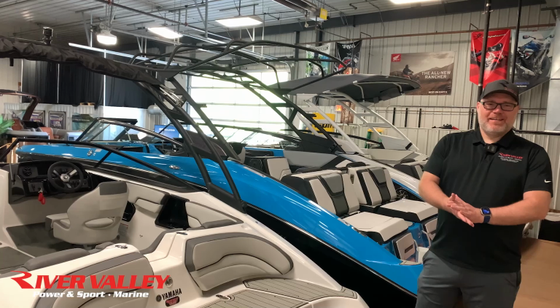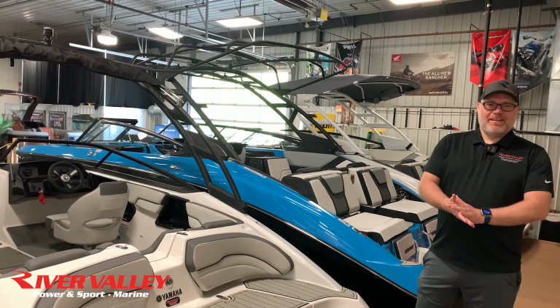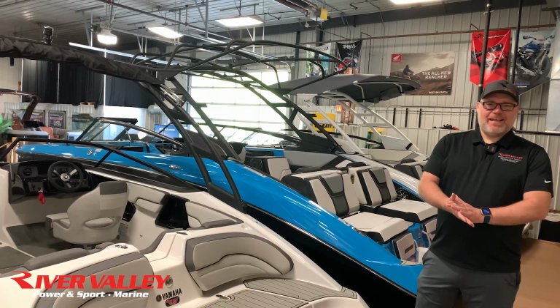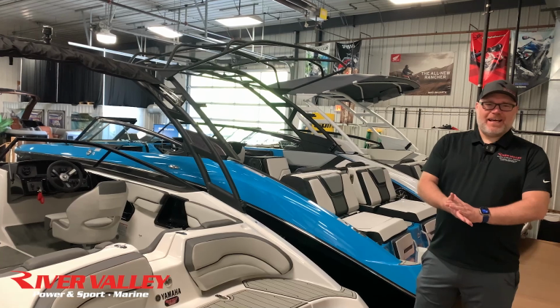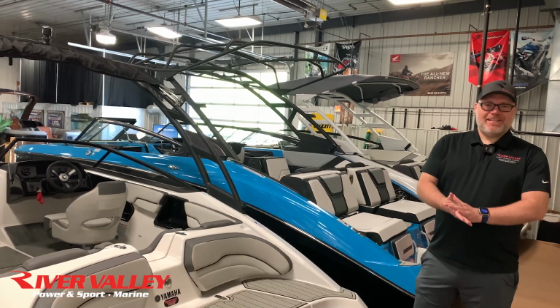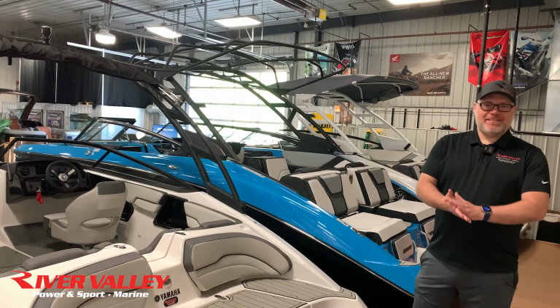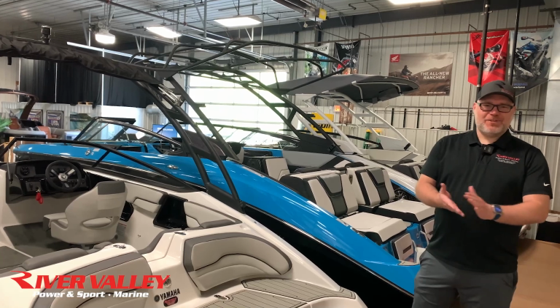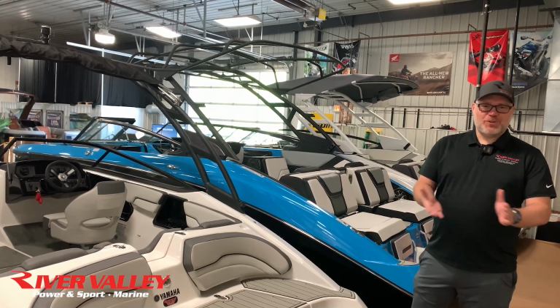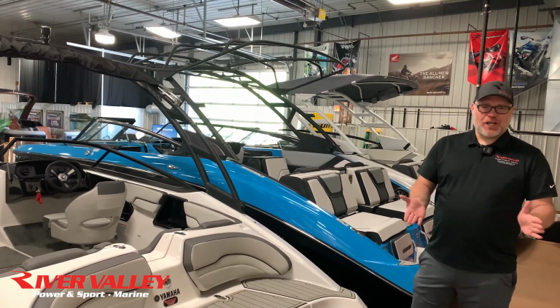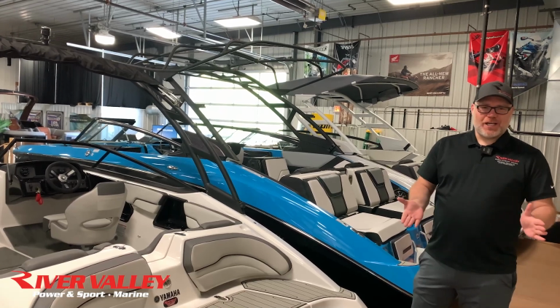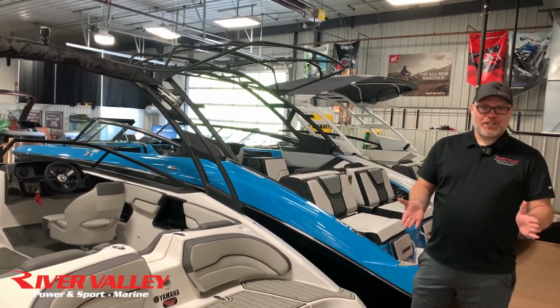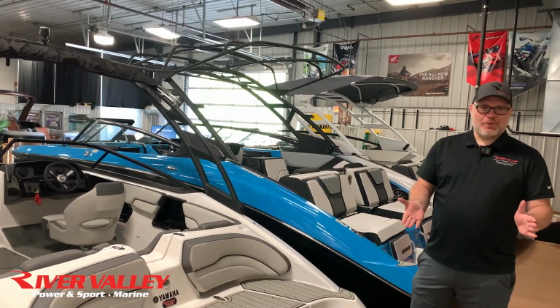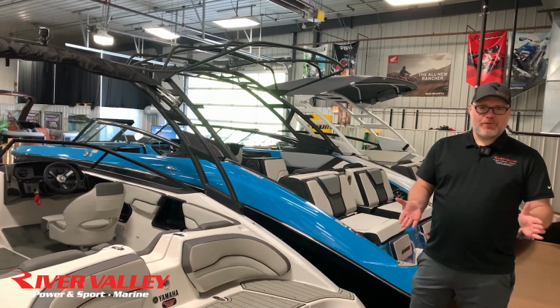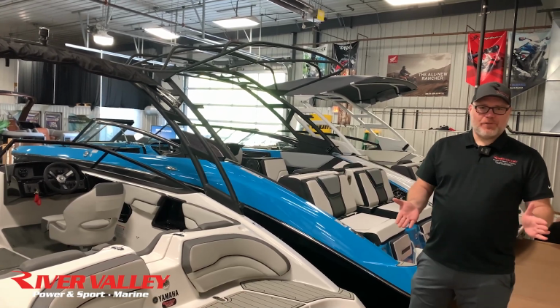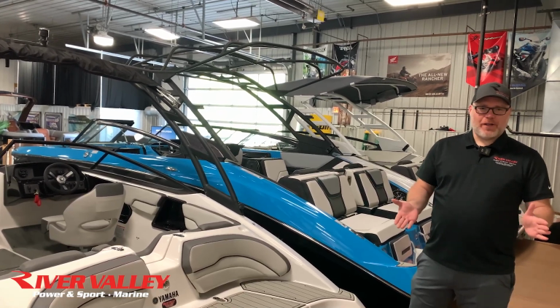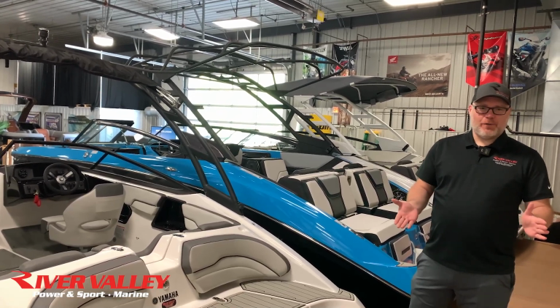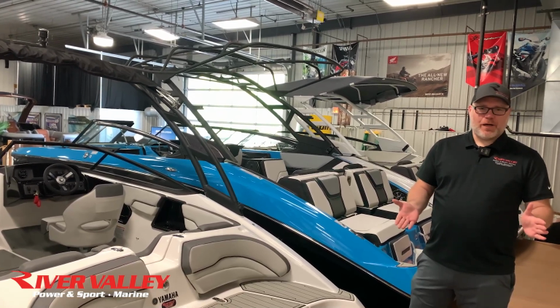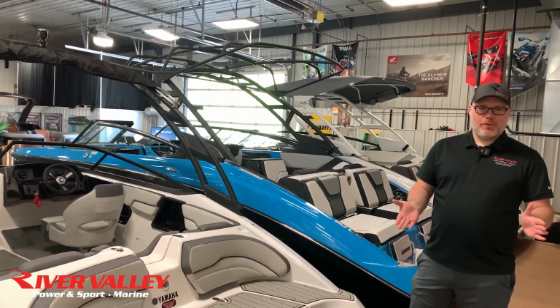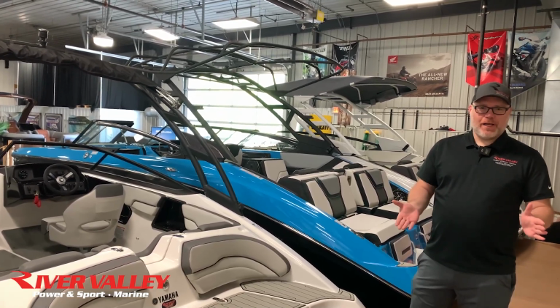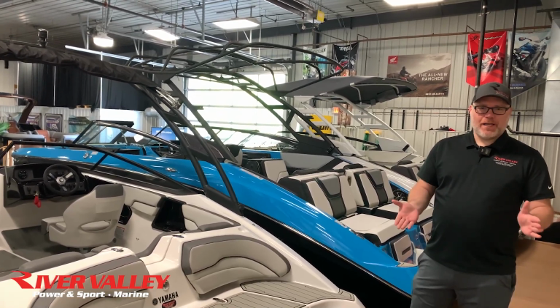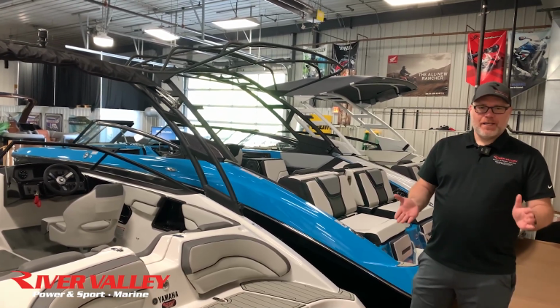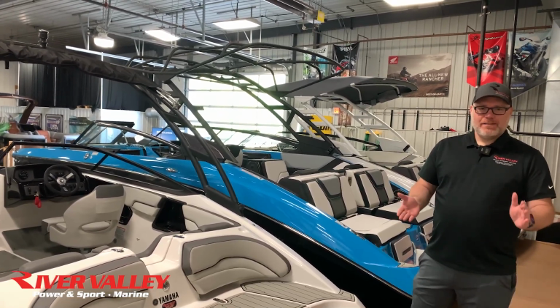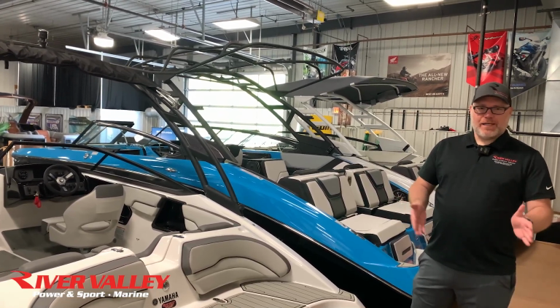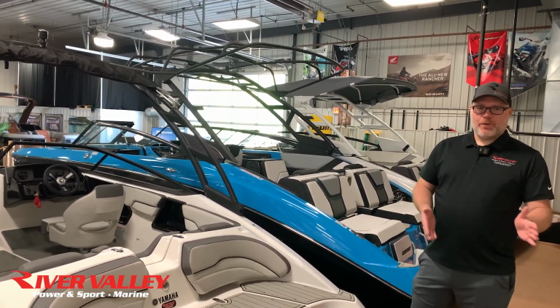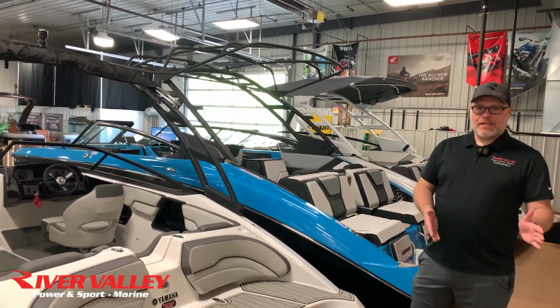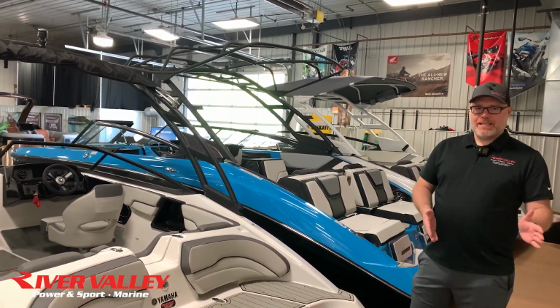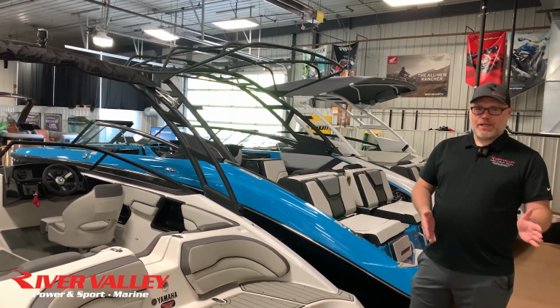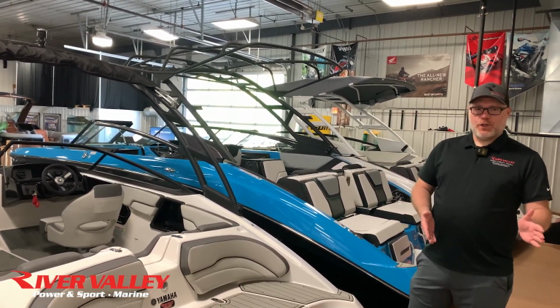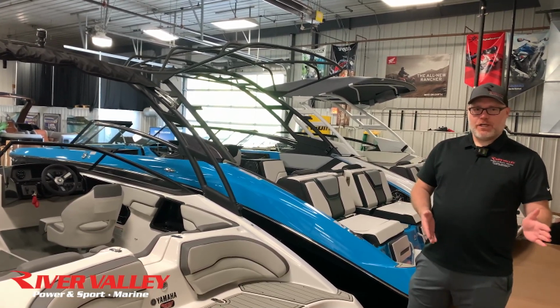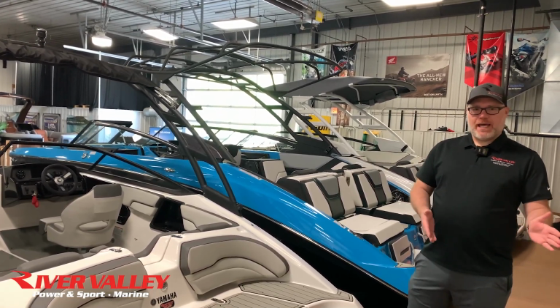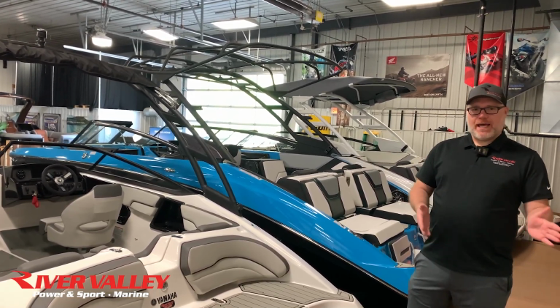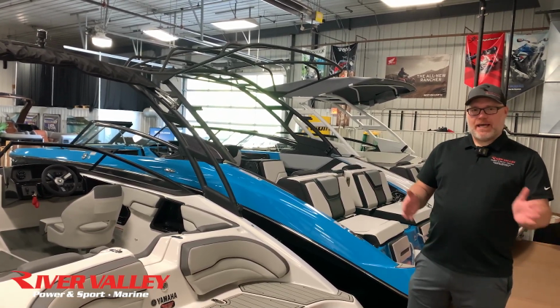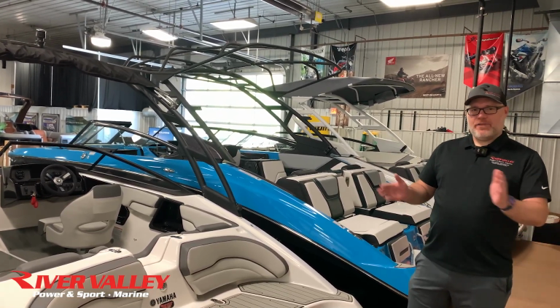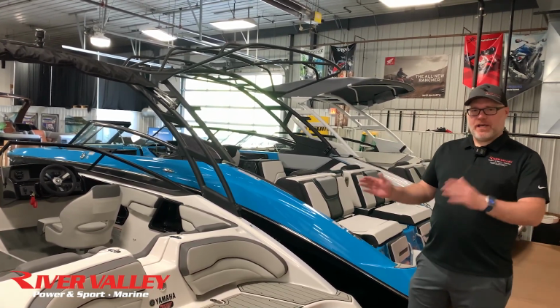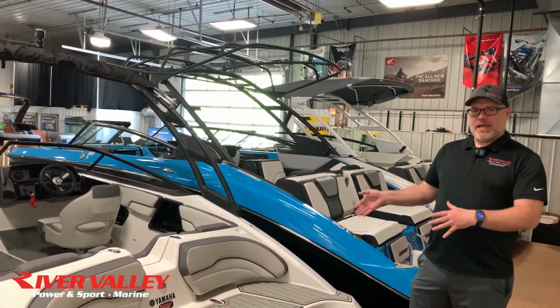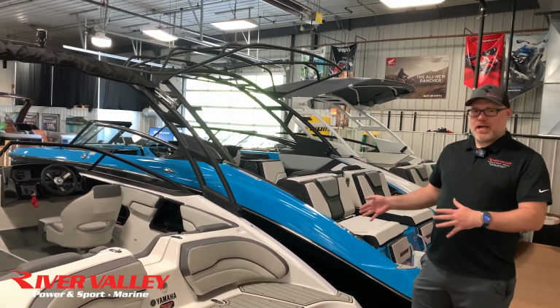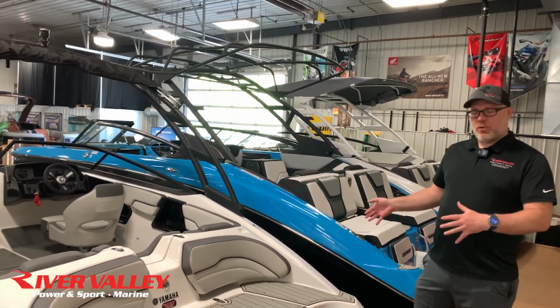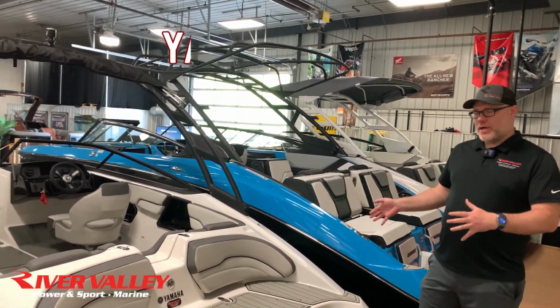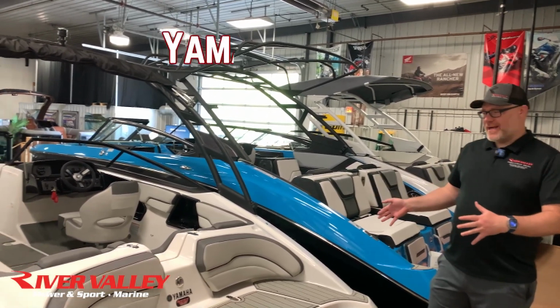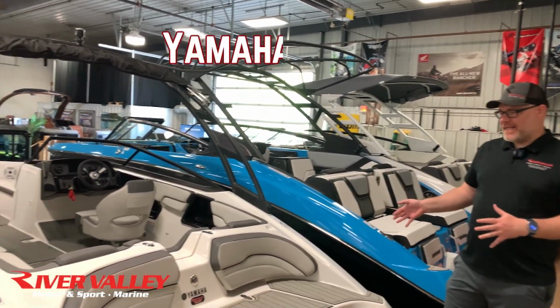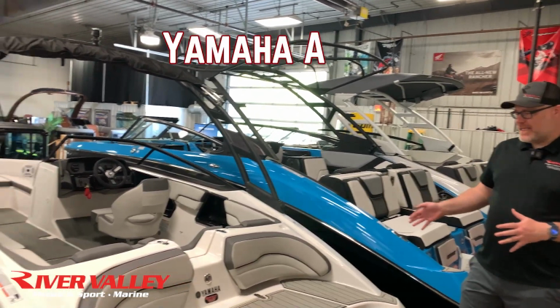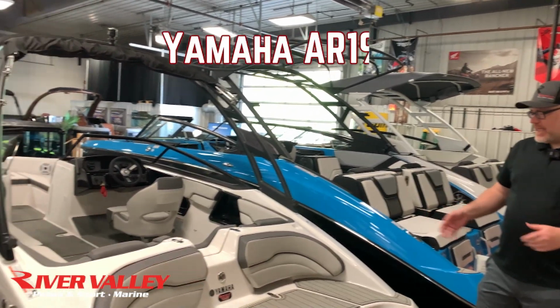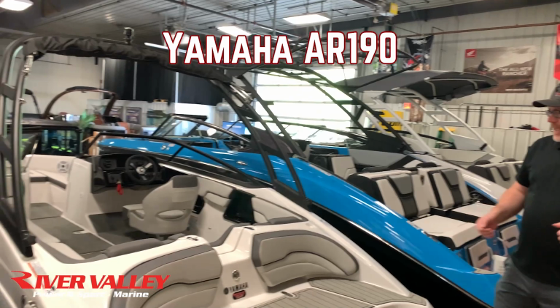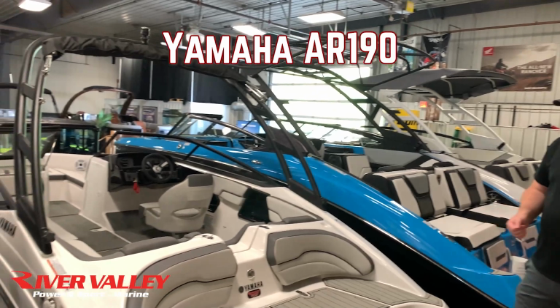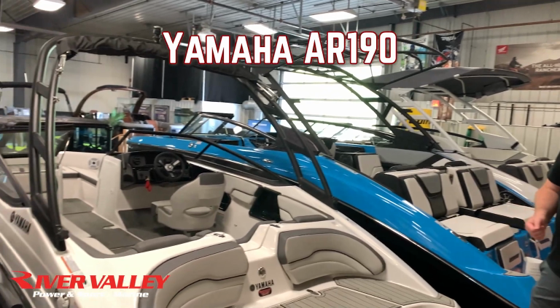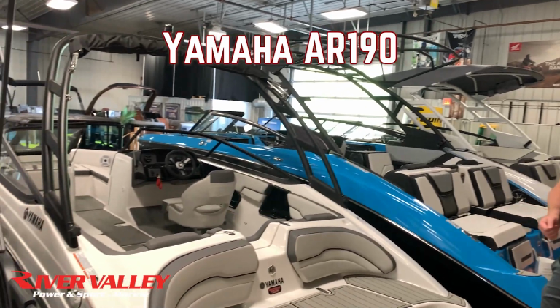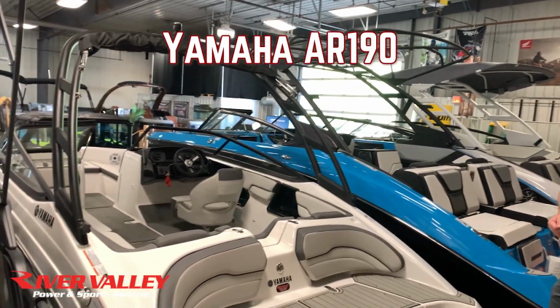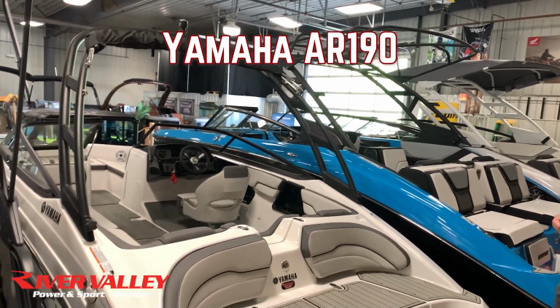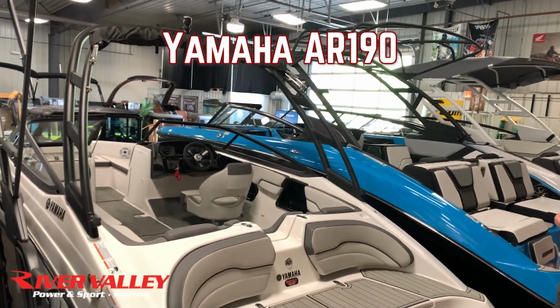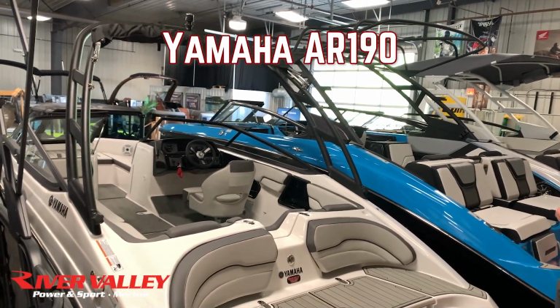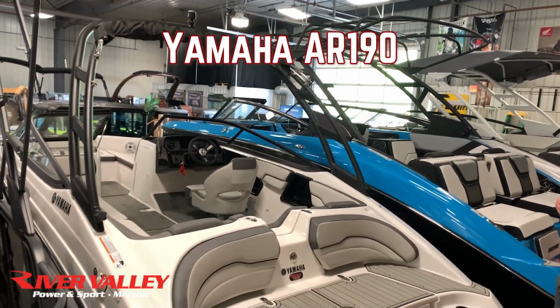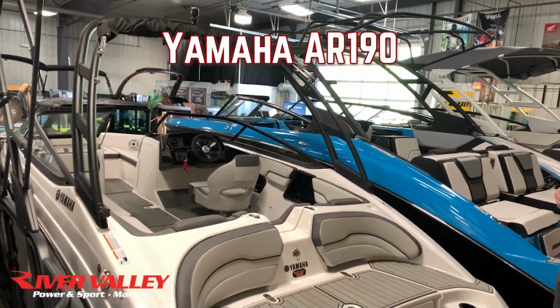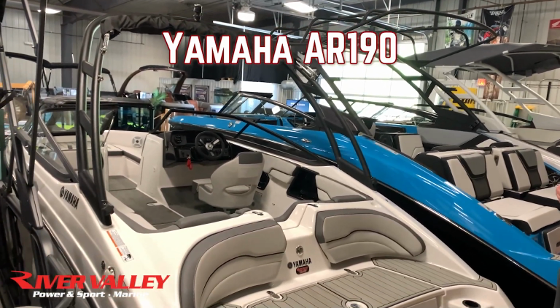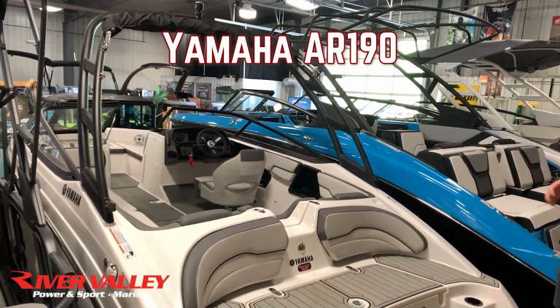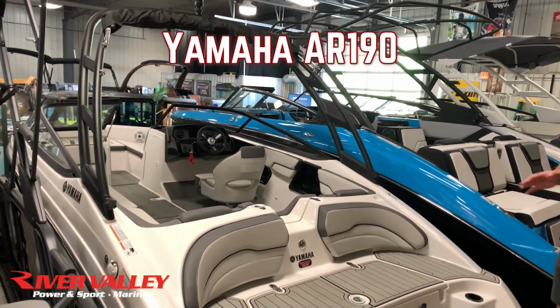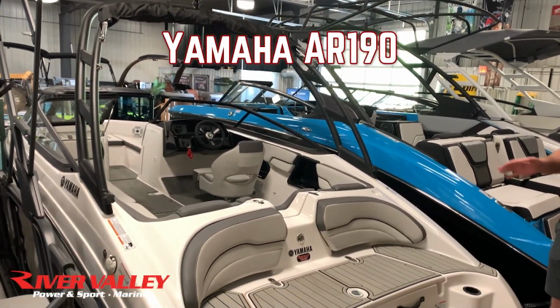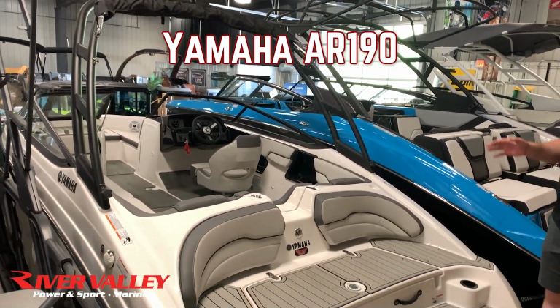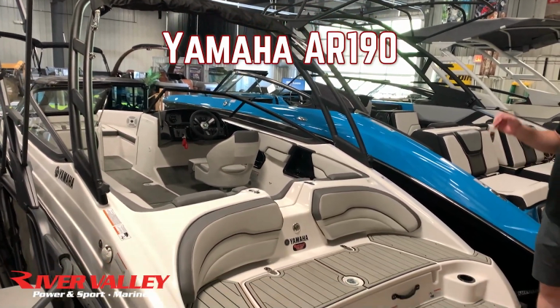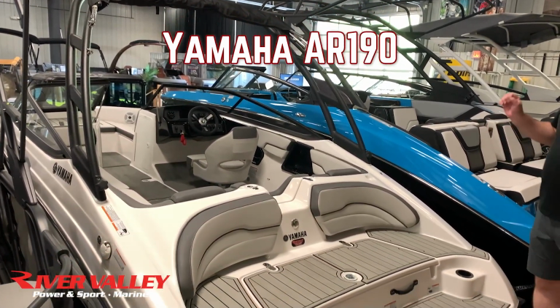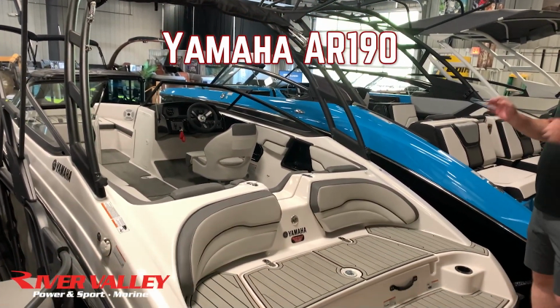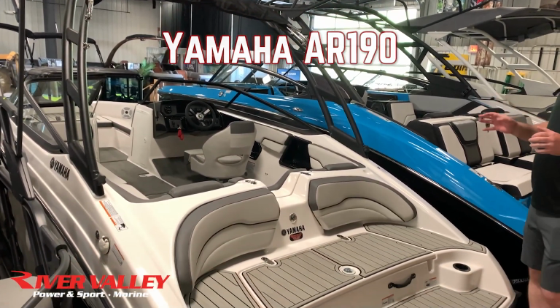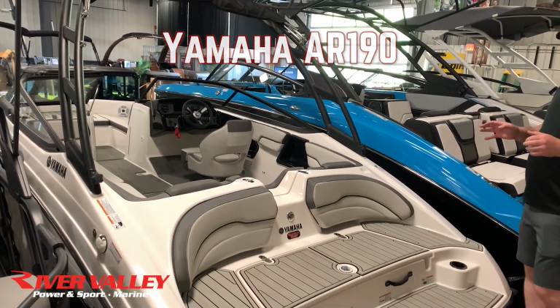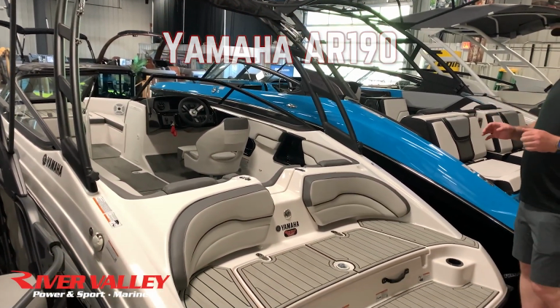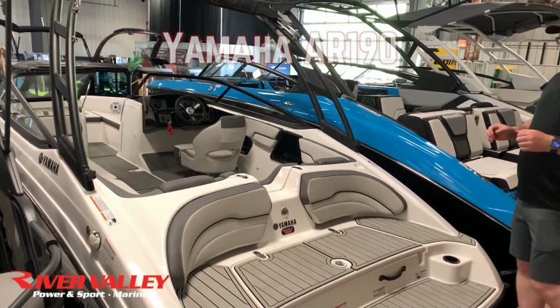Hey guys, this is Josh at River Valley Red Wing. Today we're going to take a look at the AR-190 — it's Yamaha's entry-level ski boat.